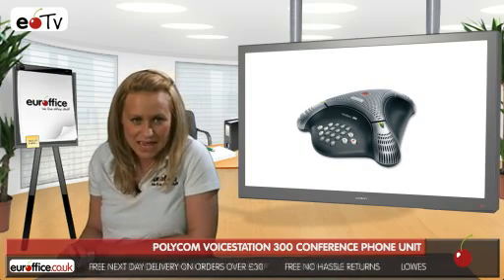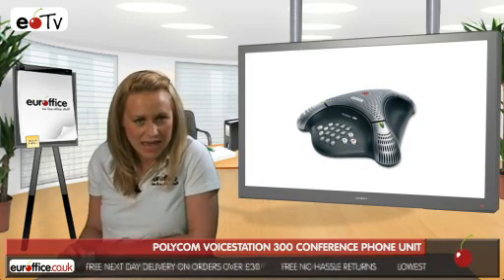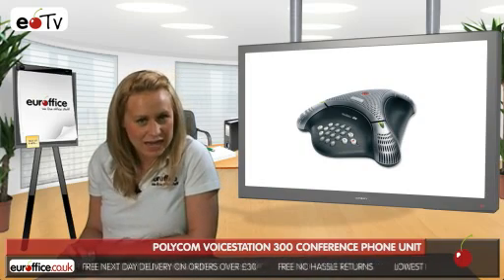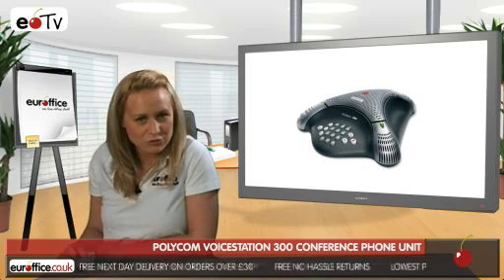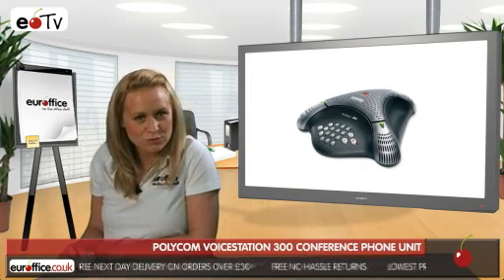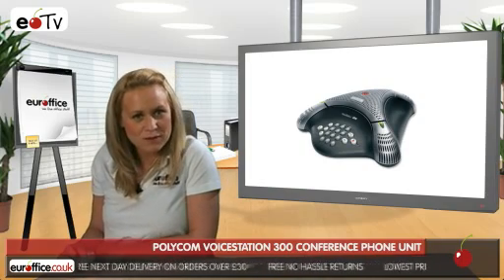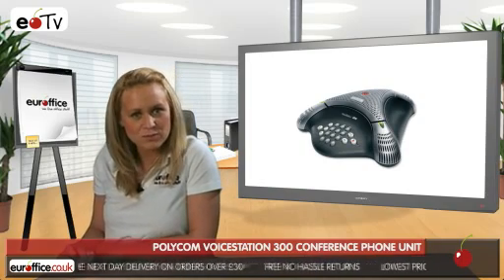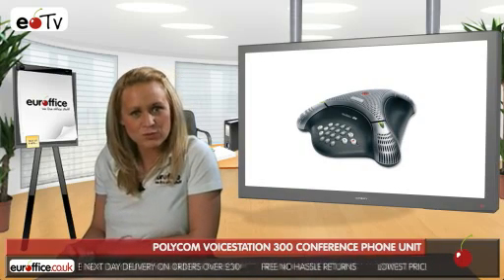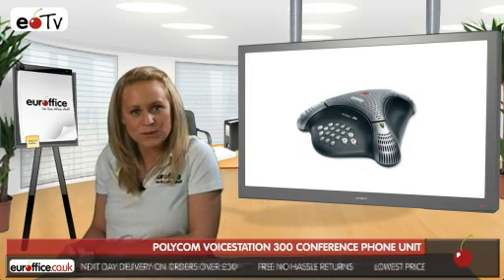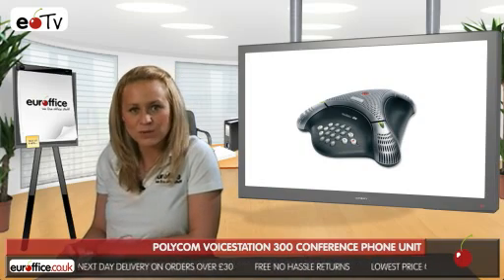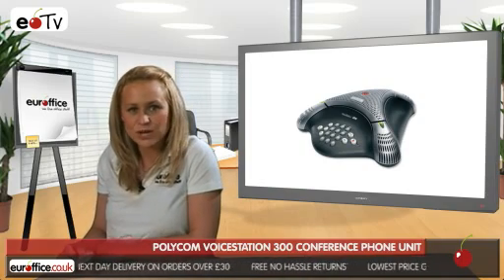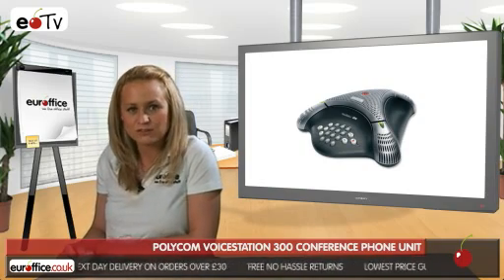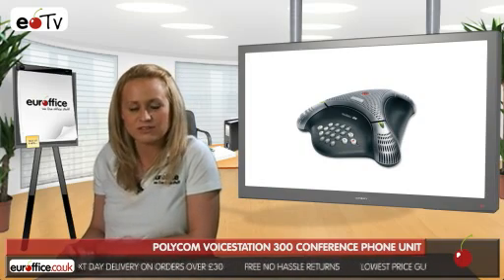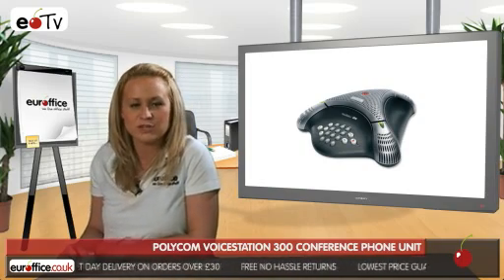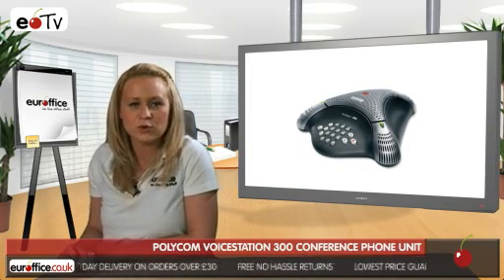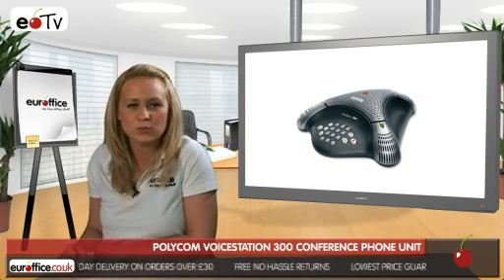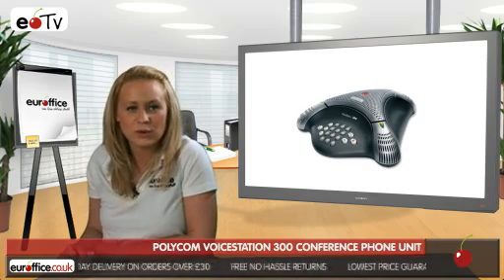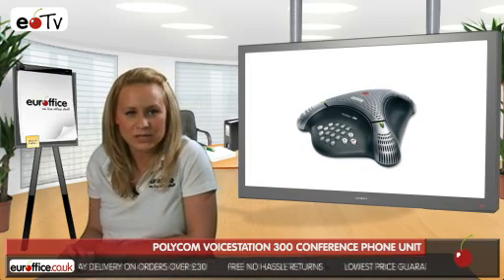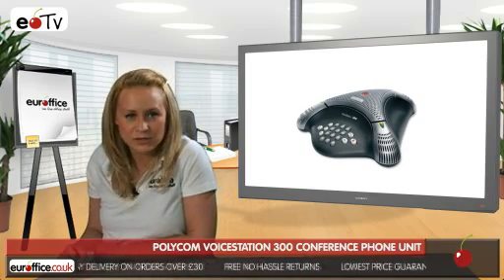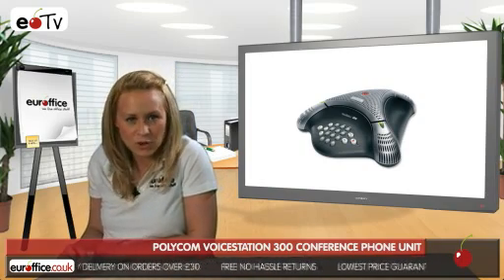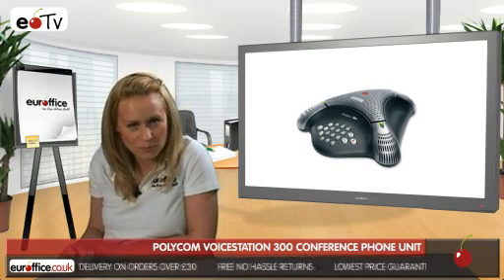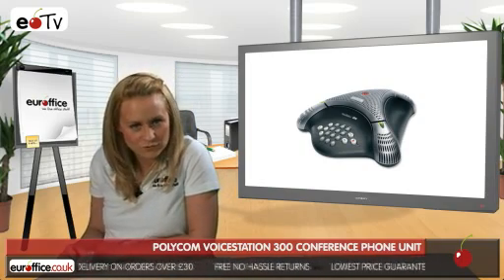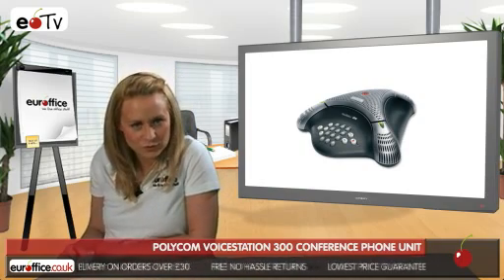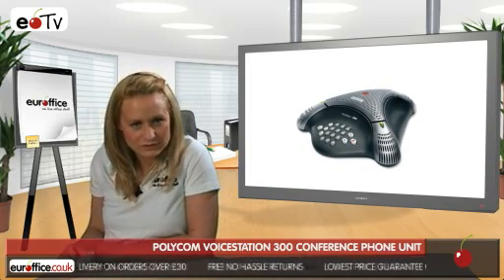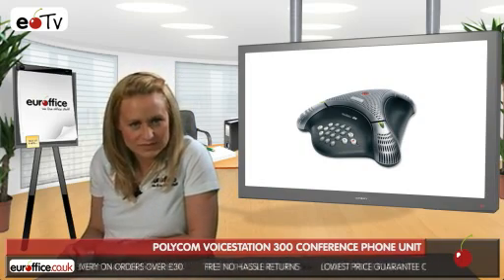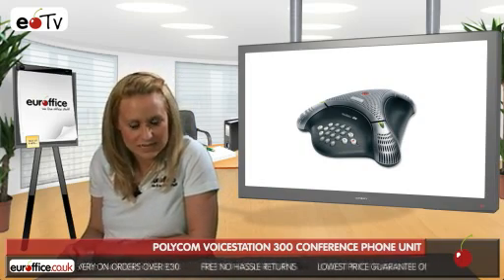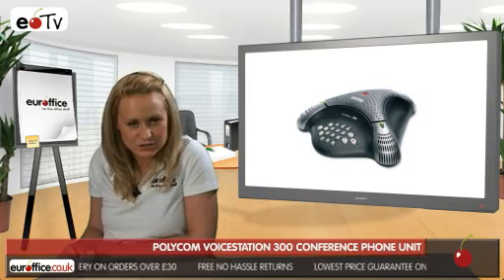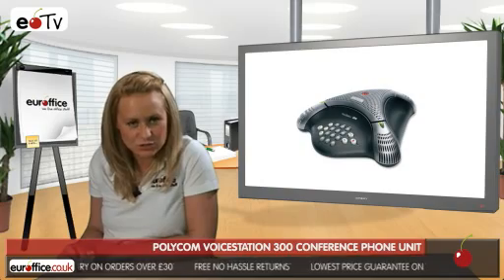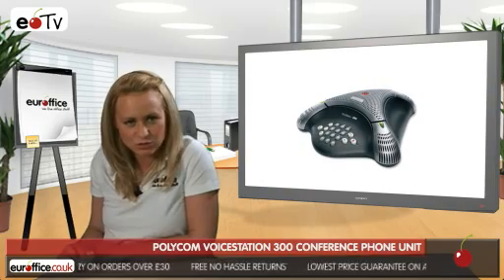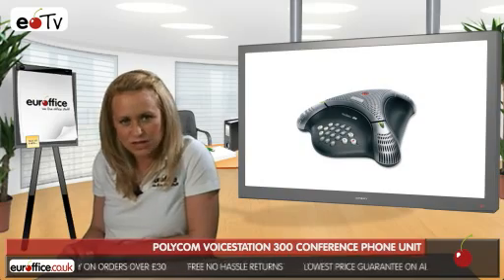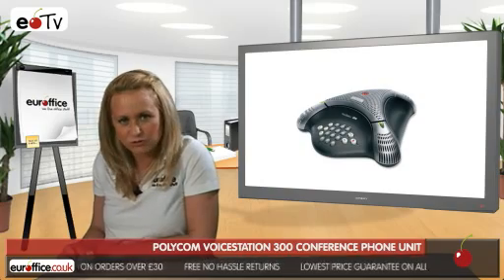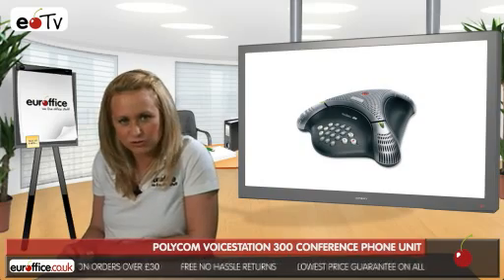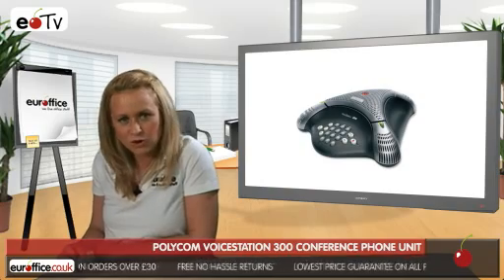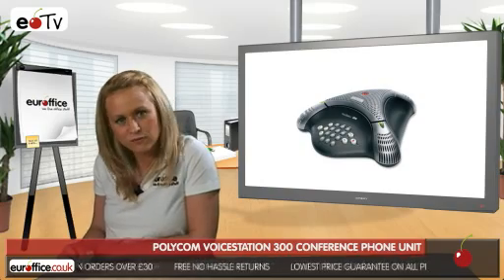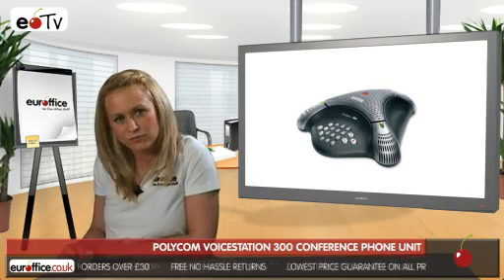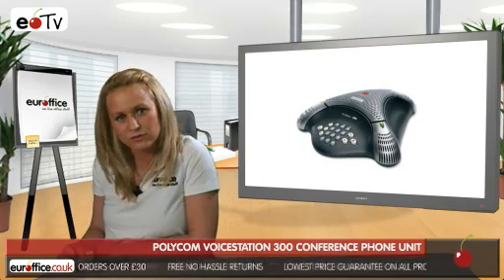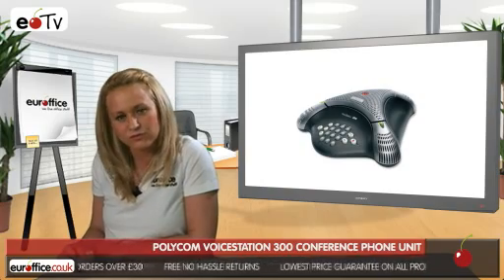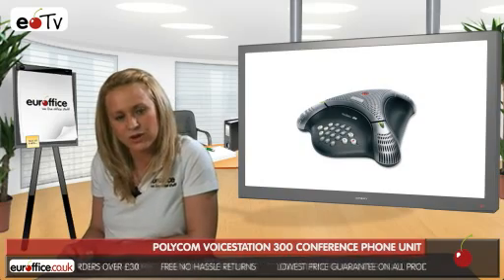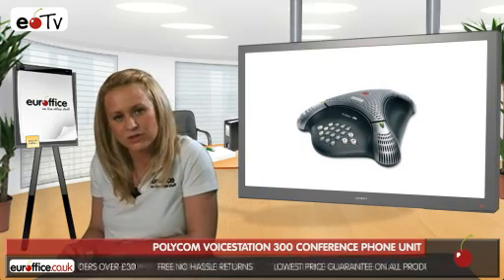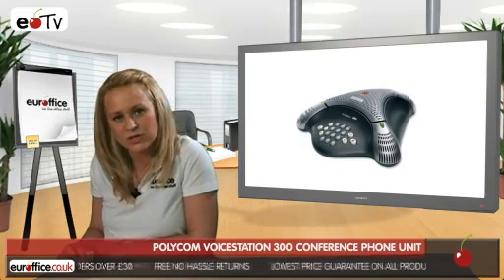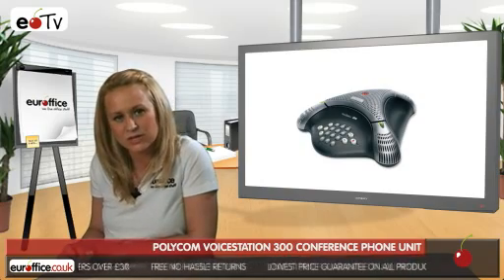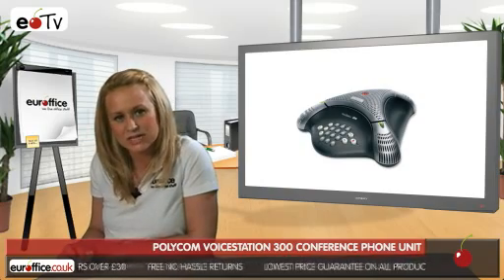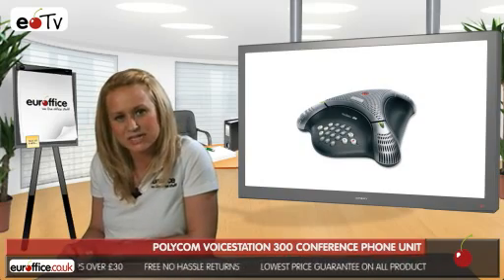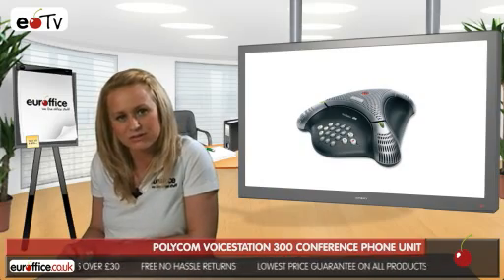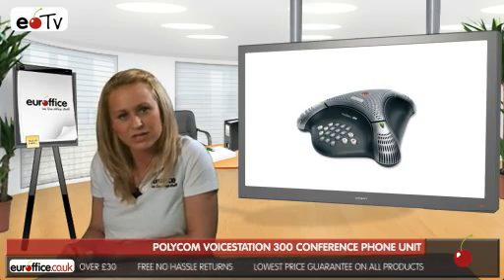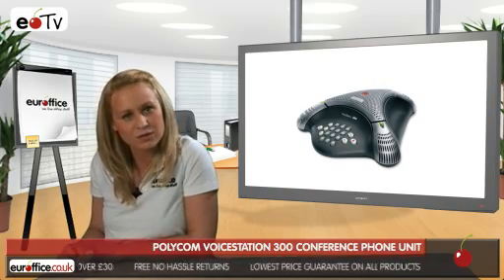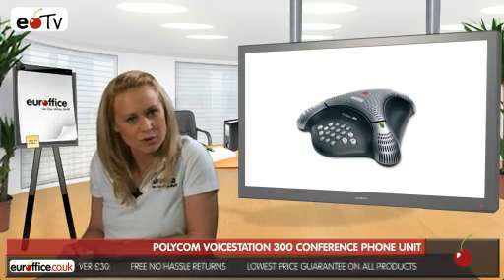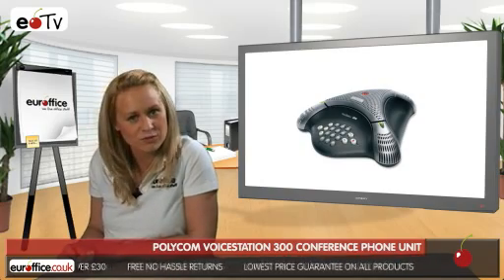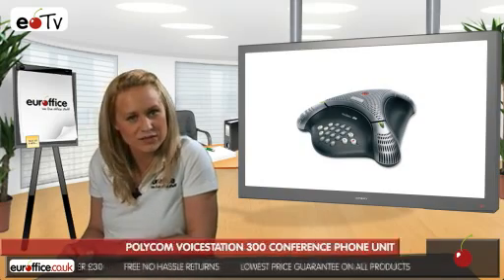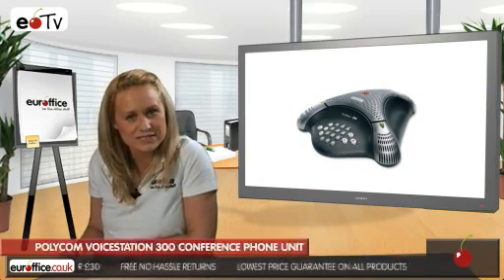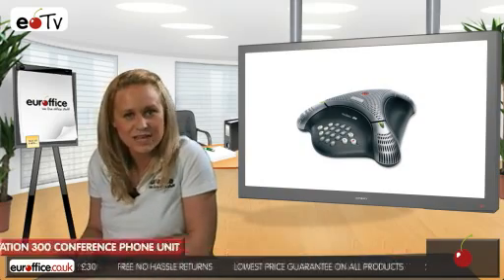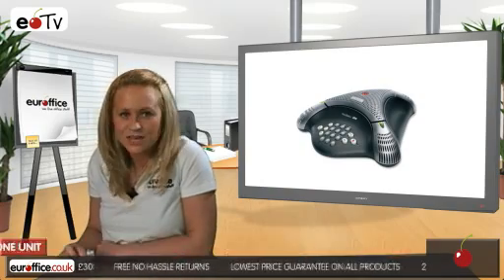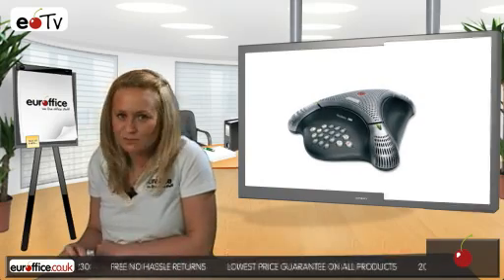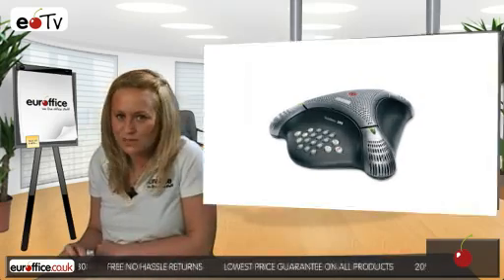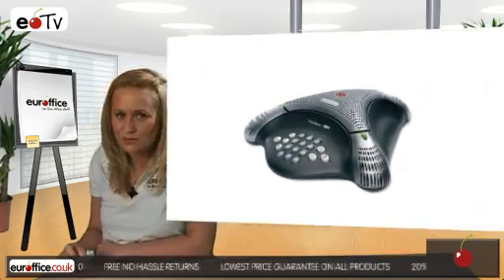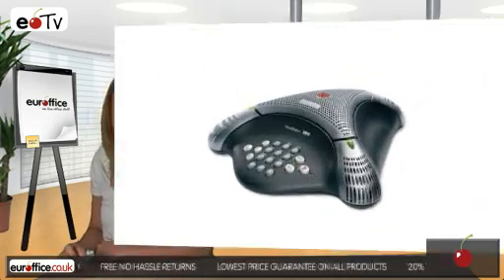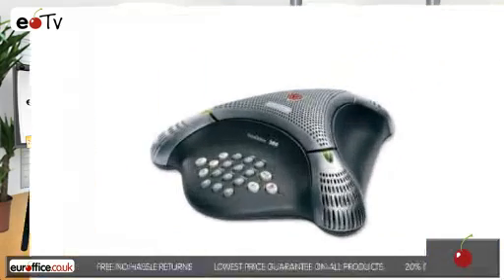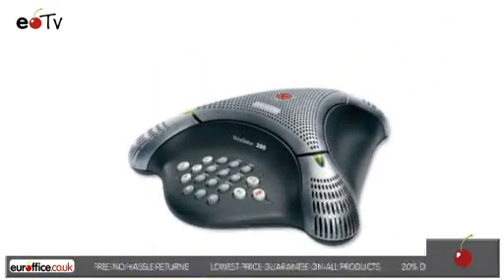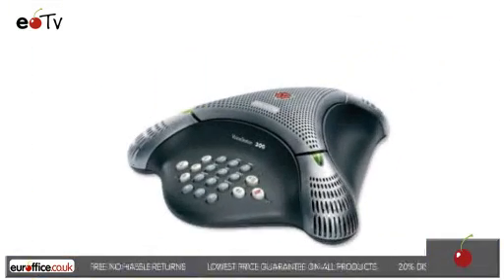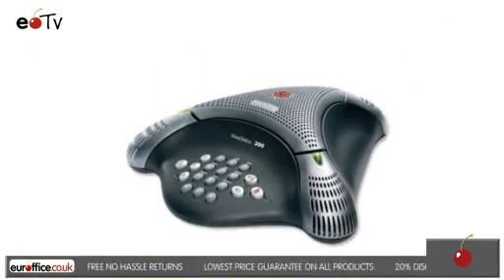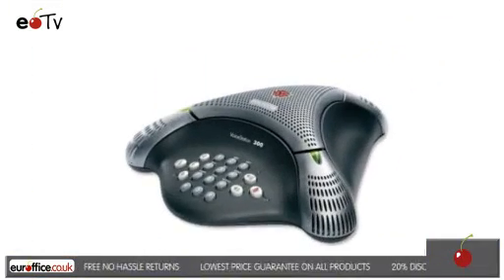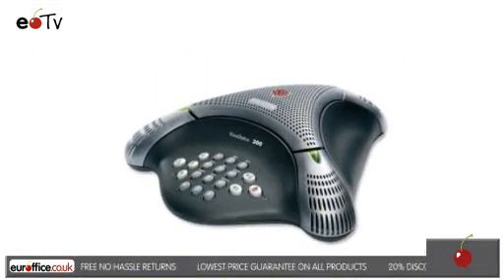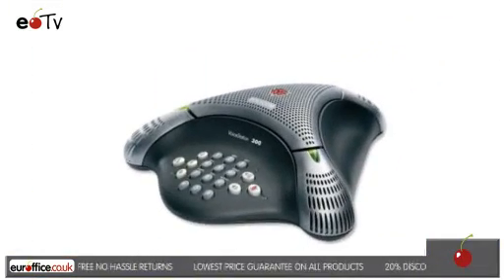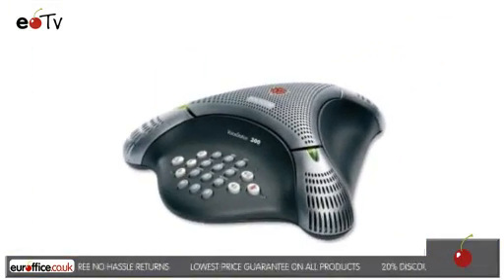And remember when purchasing your Polycom VoiceStation 300 conference phone unit here at your office, we won't be beaten on price.